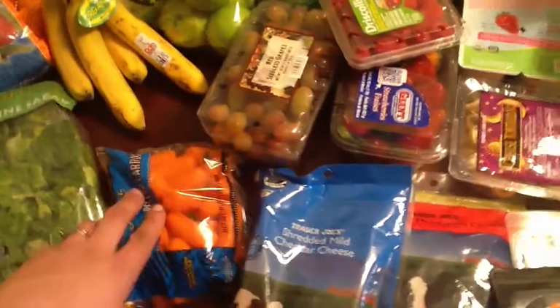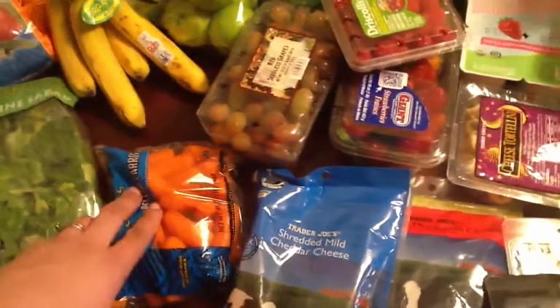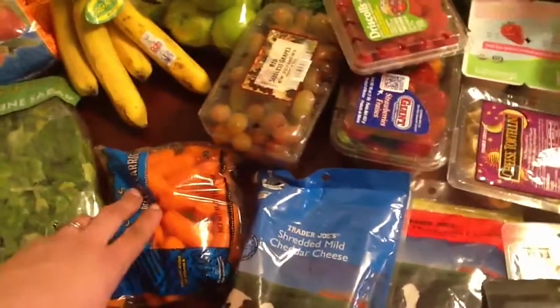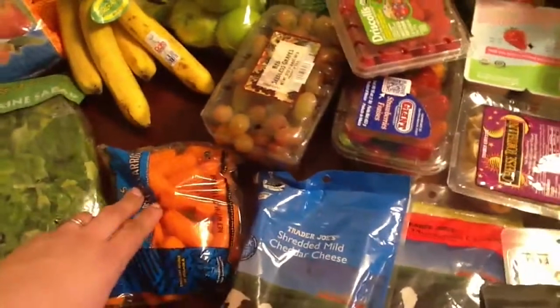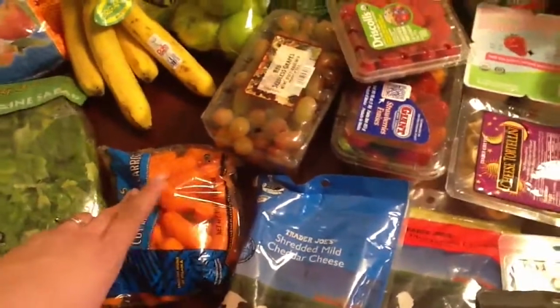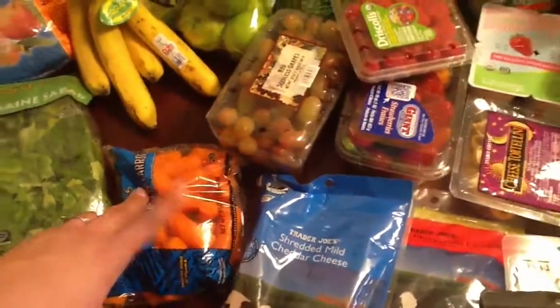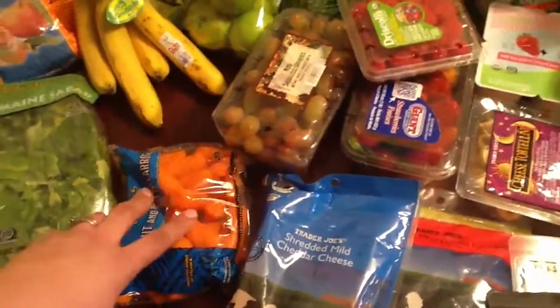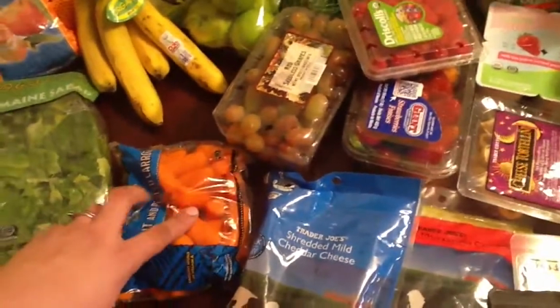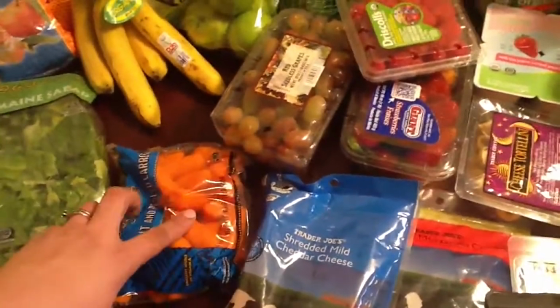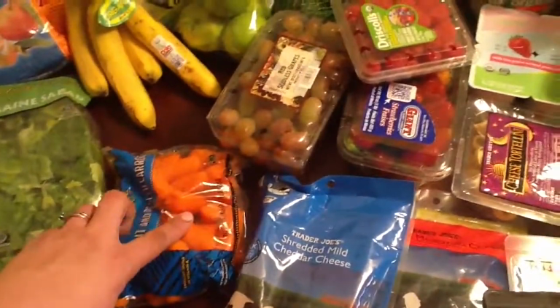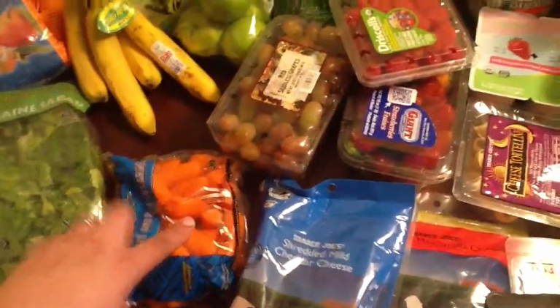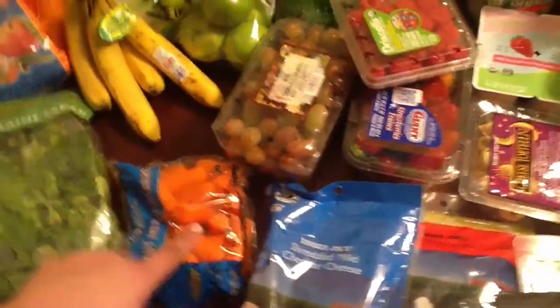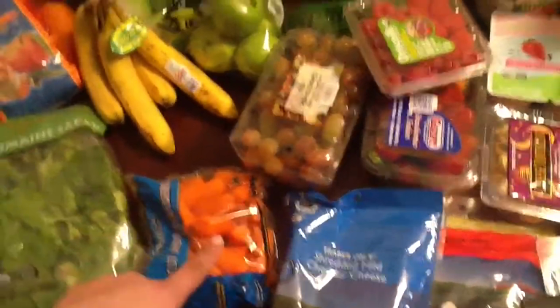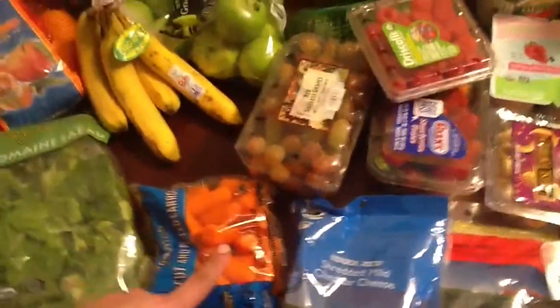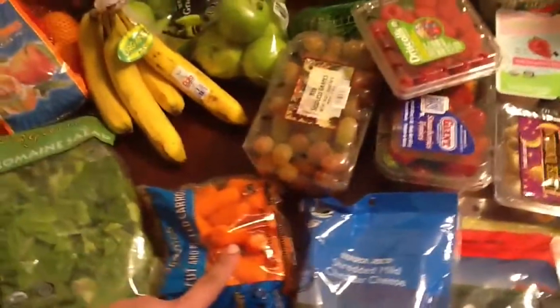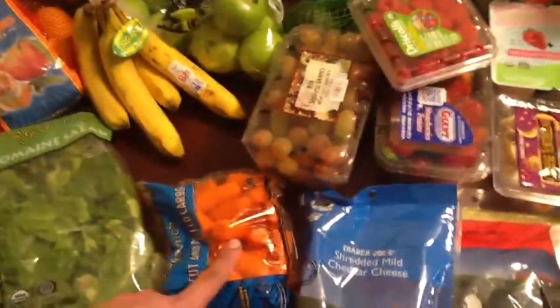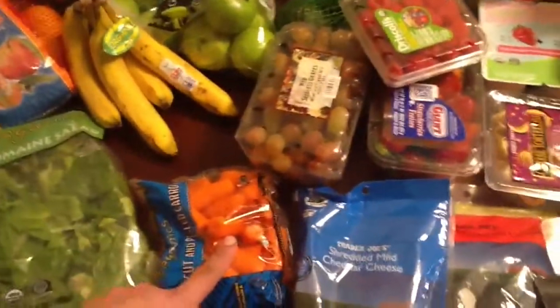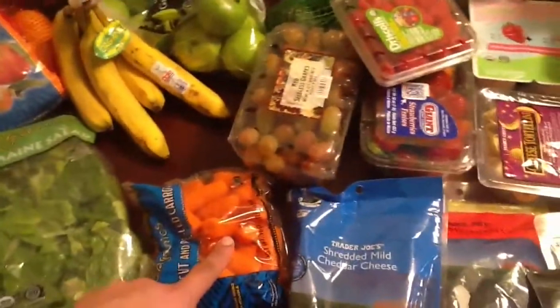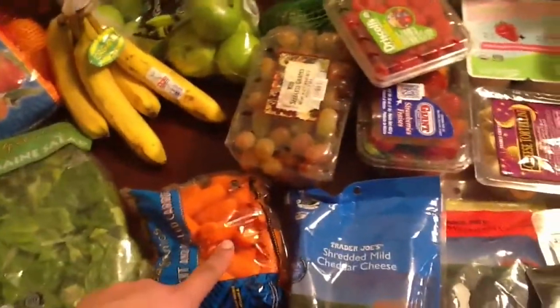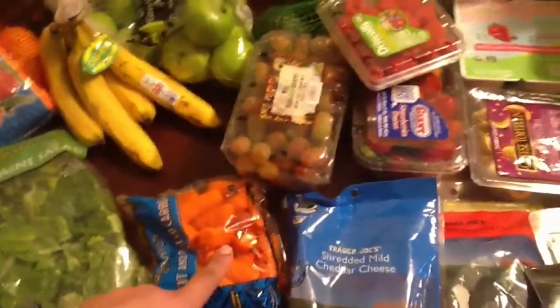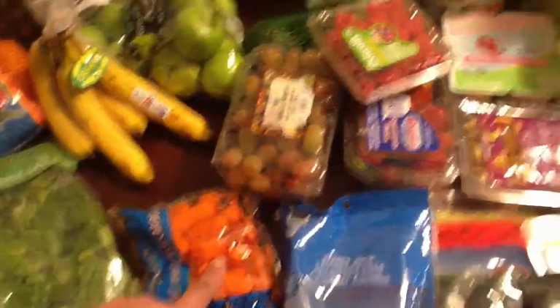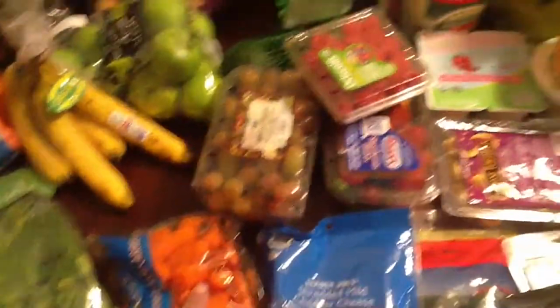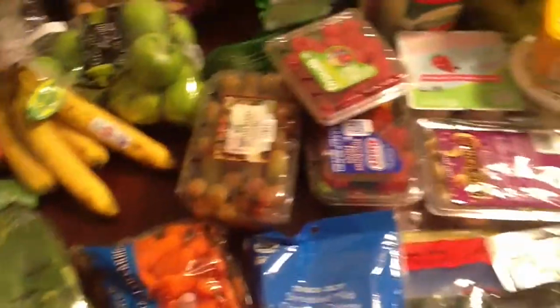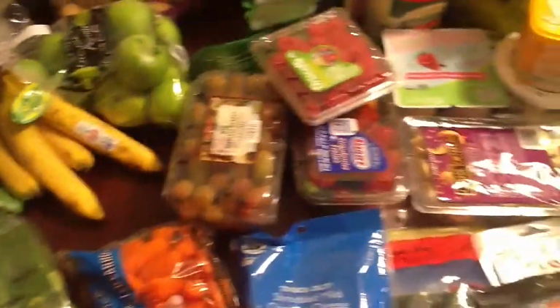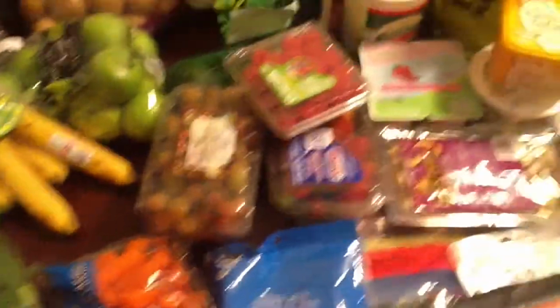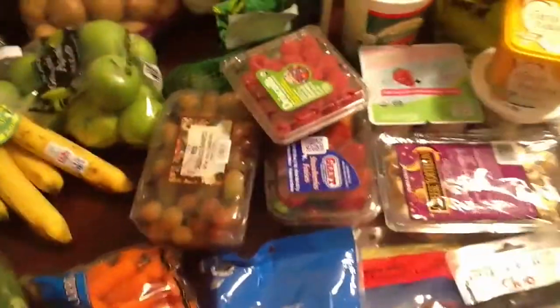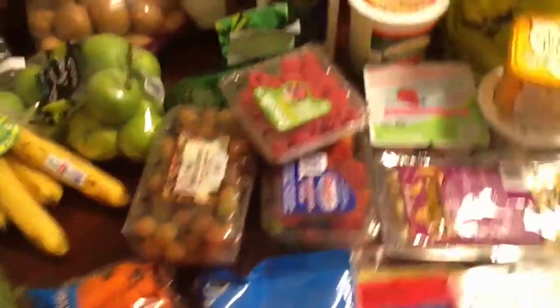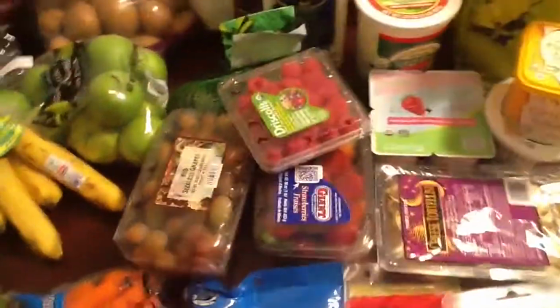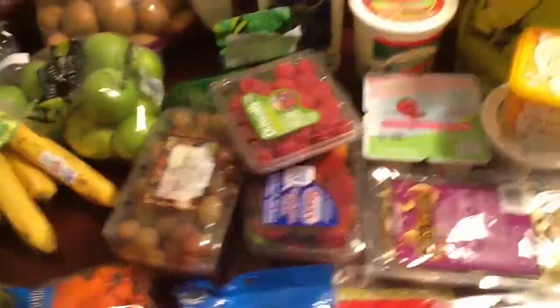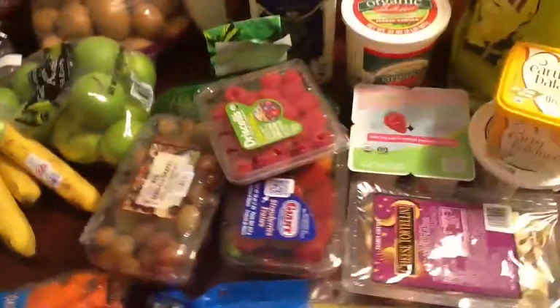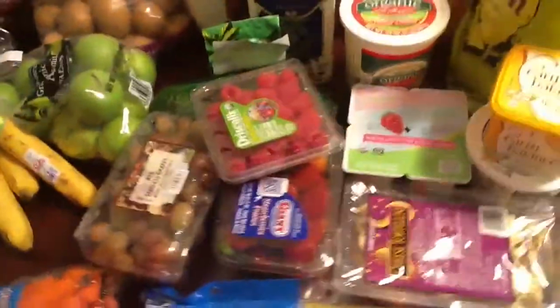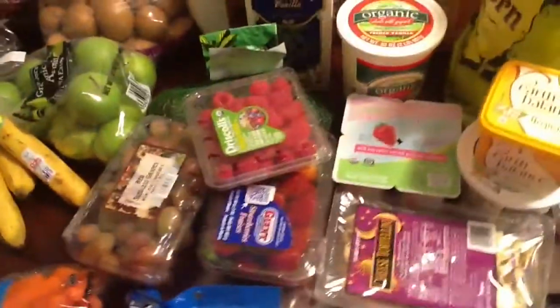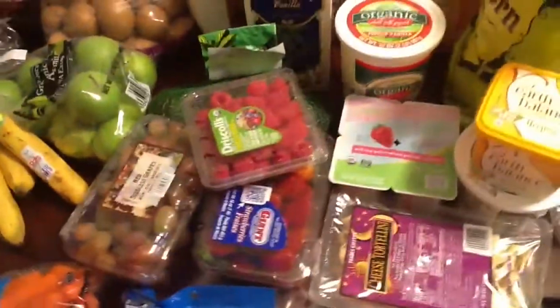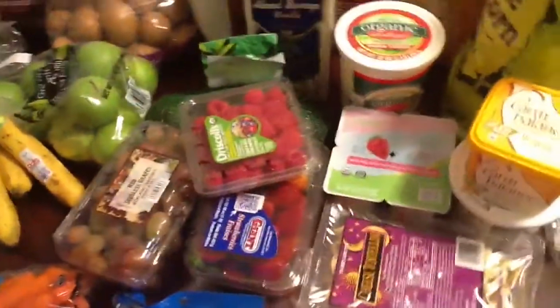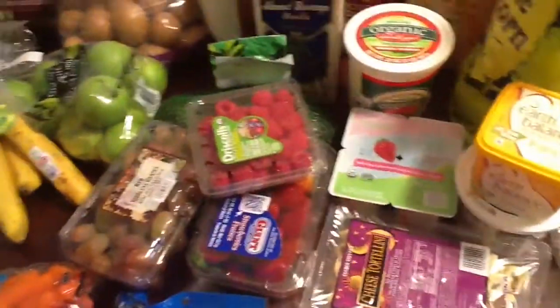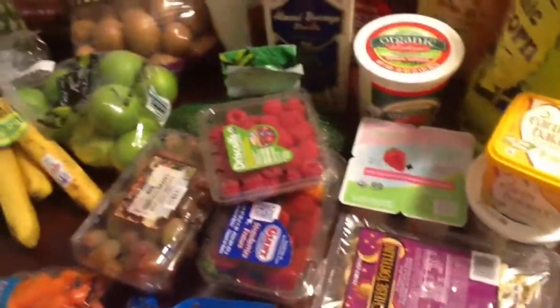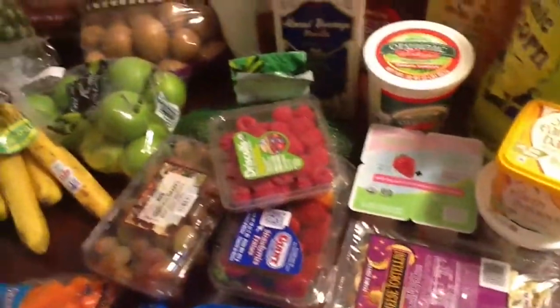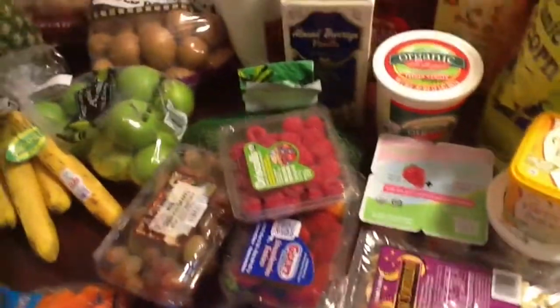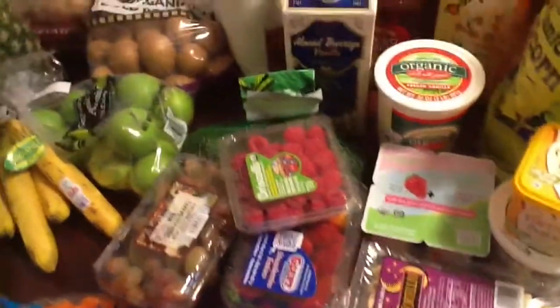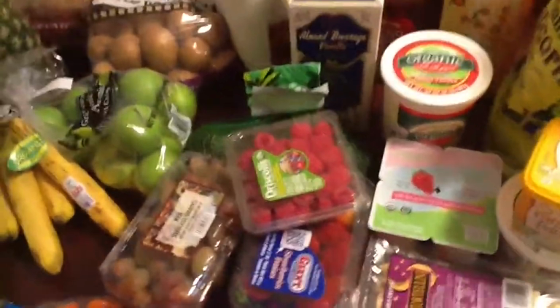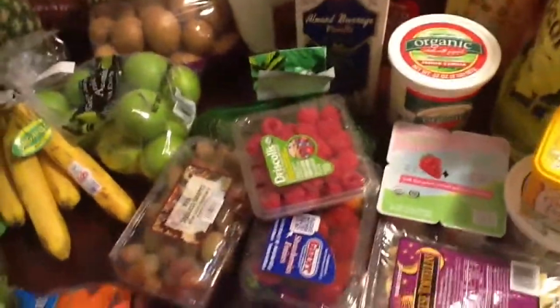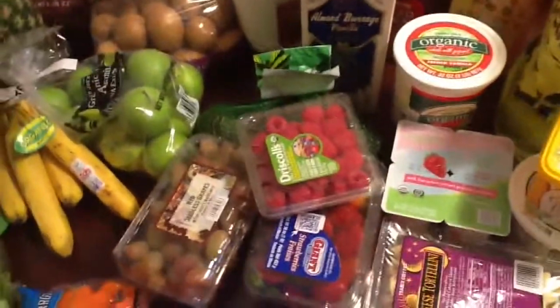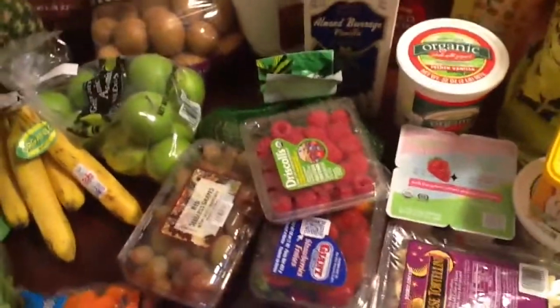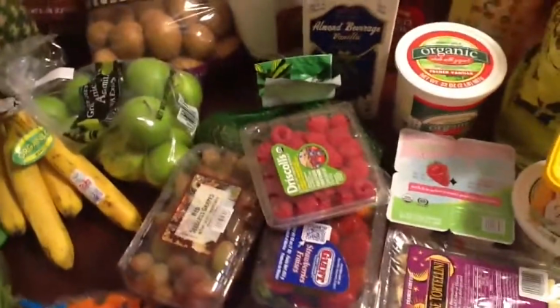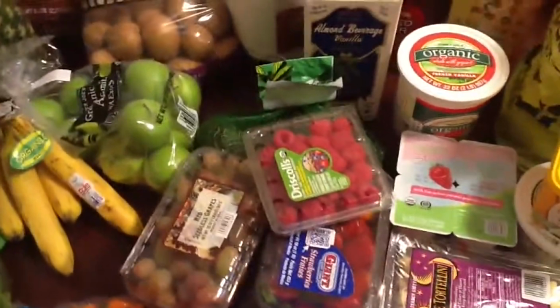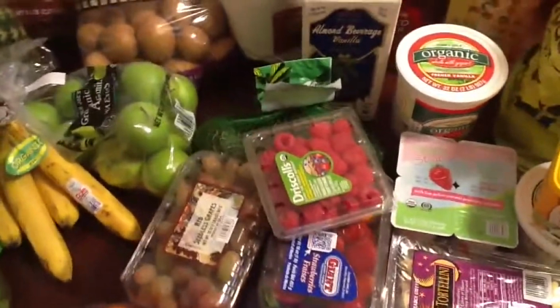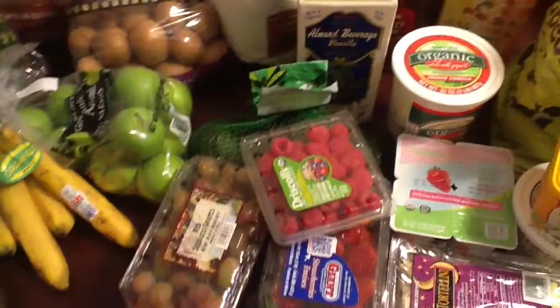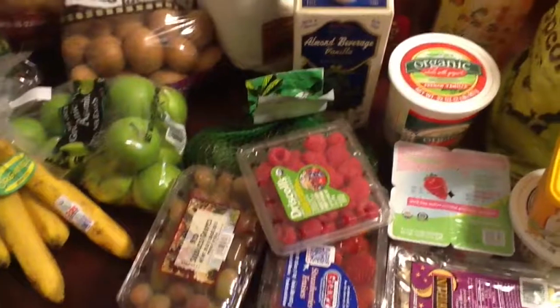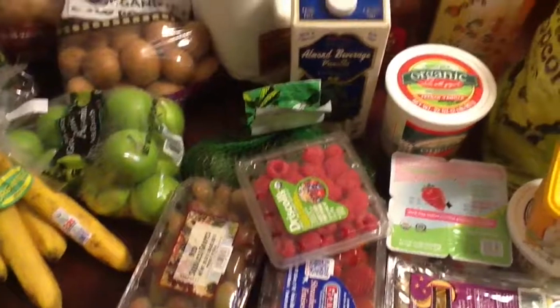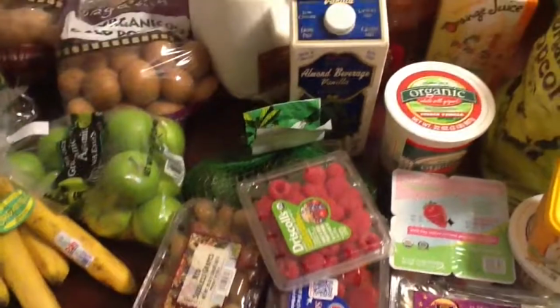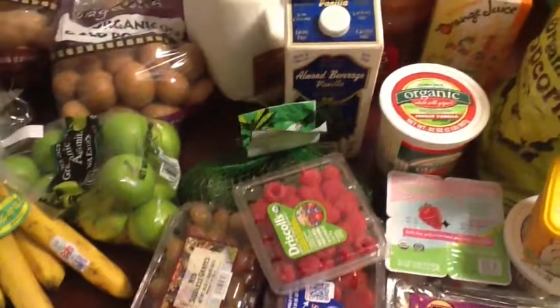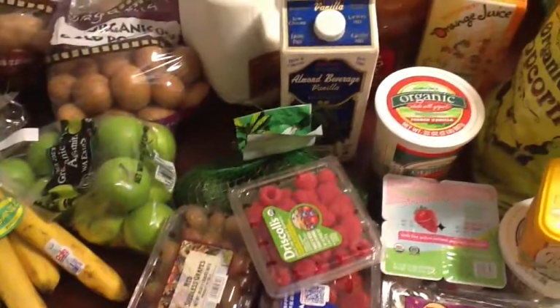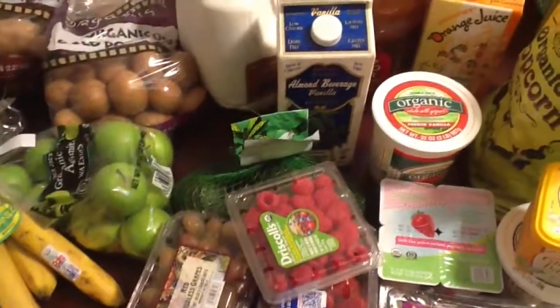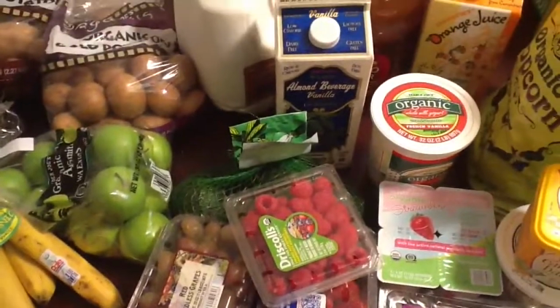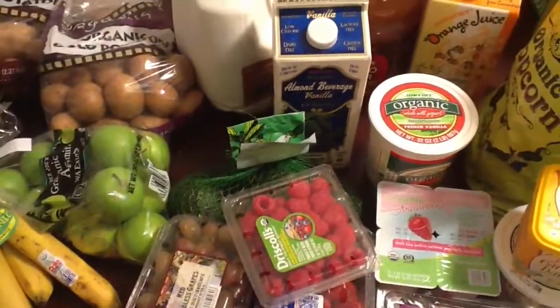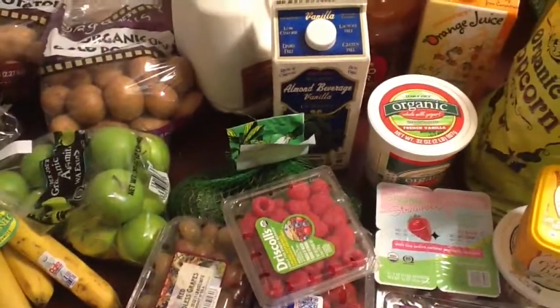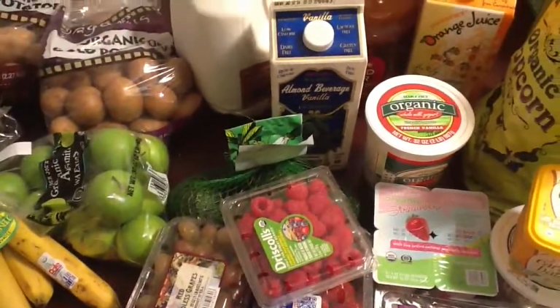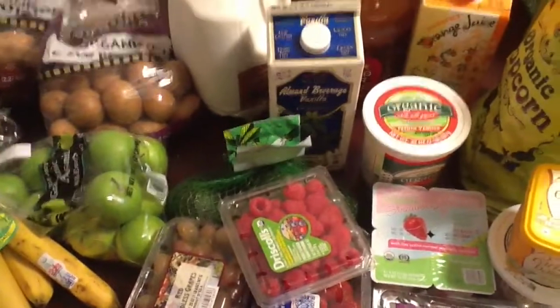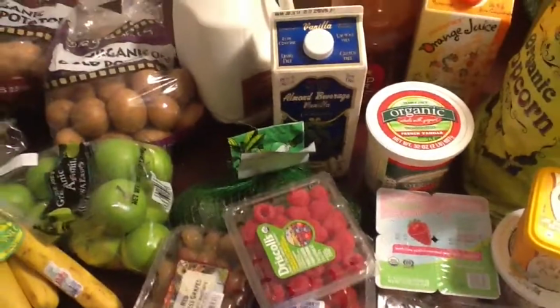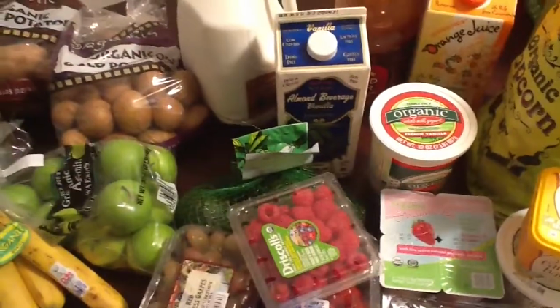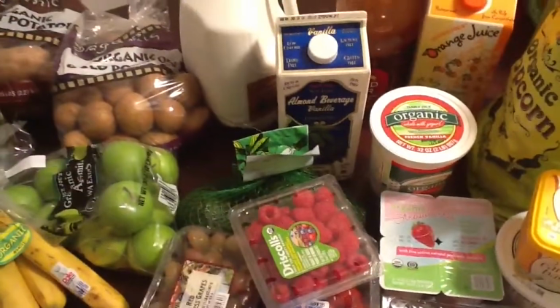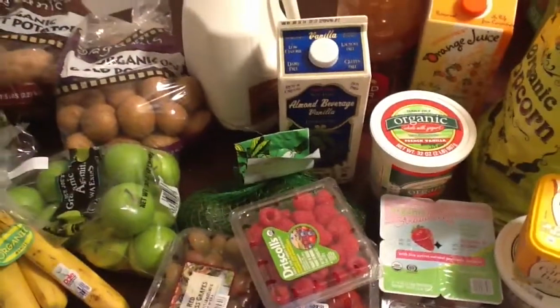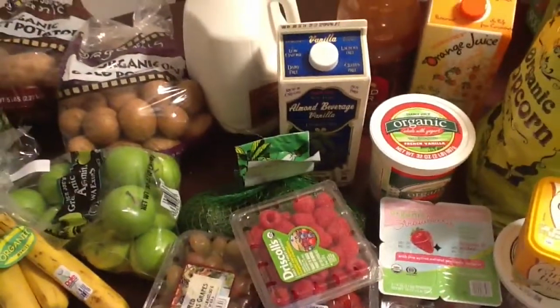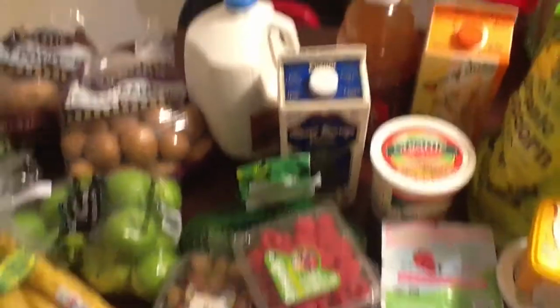My little one loves baby carrots. Some grapes, raspberries, strawberries, and organic avocados.